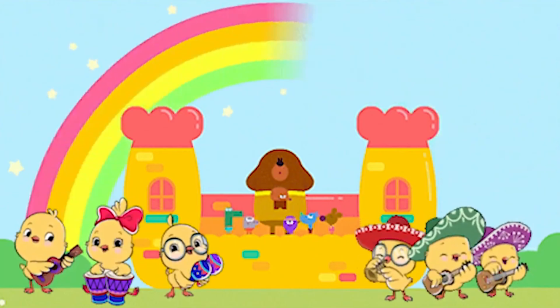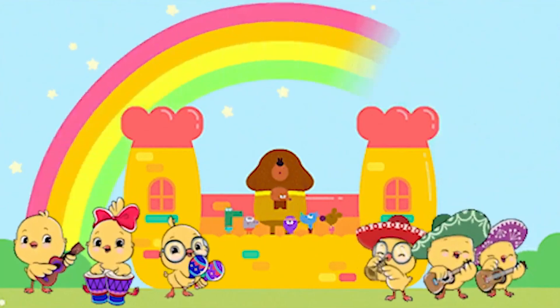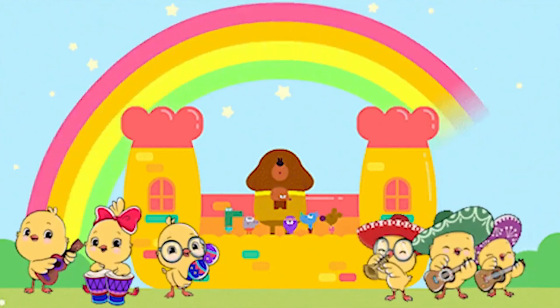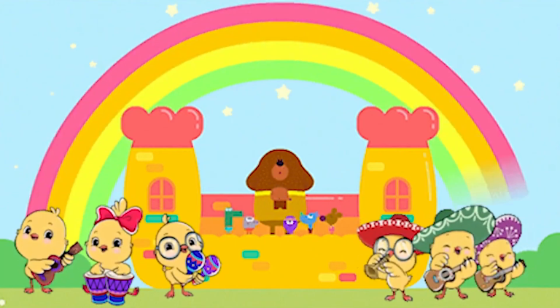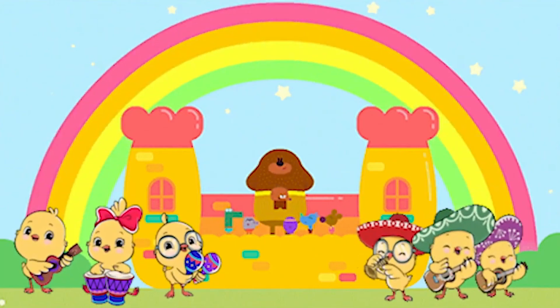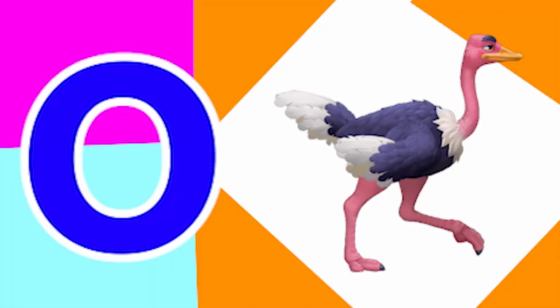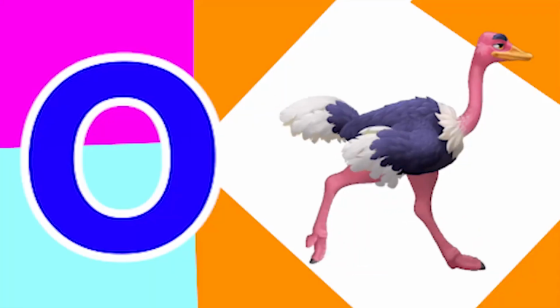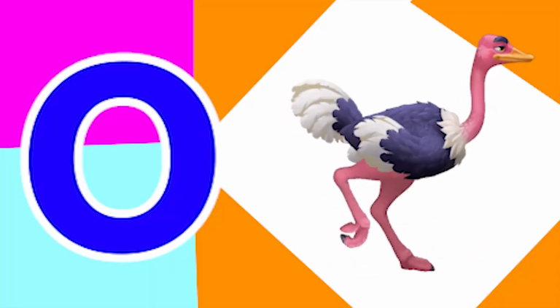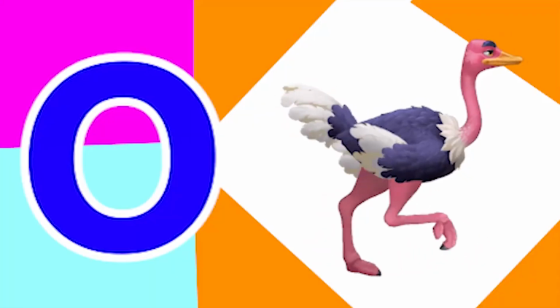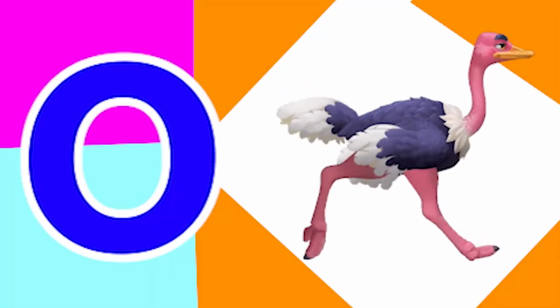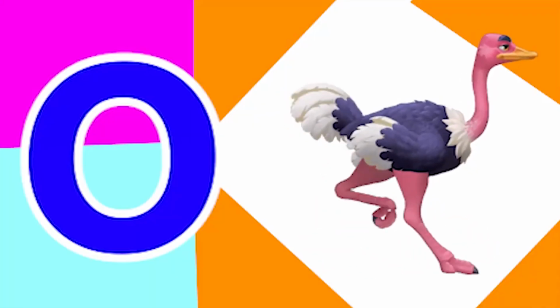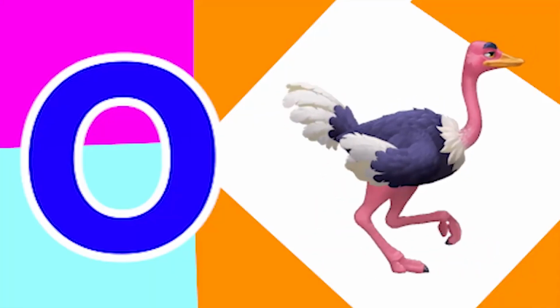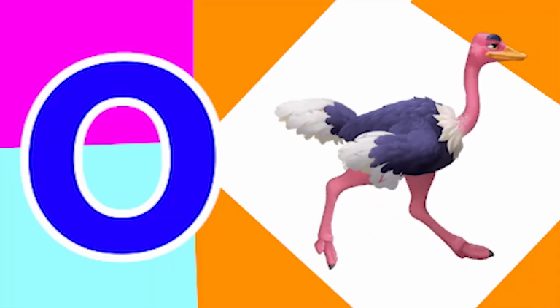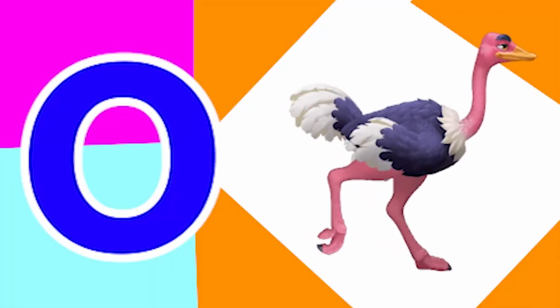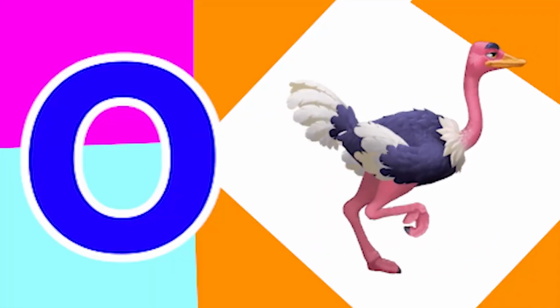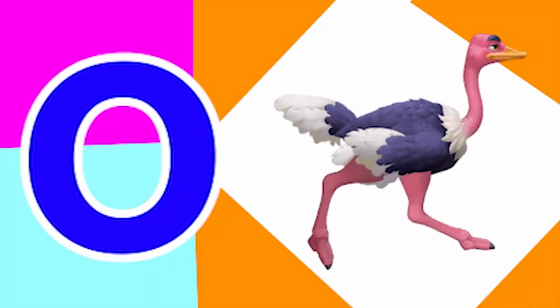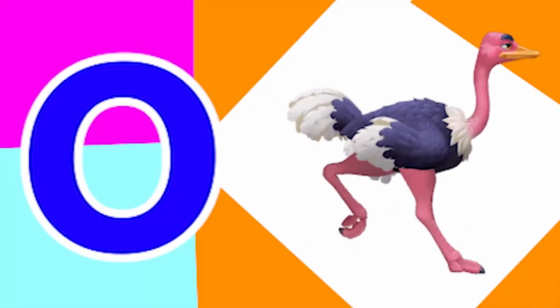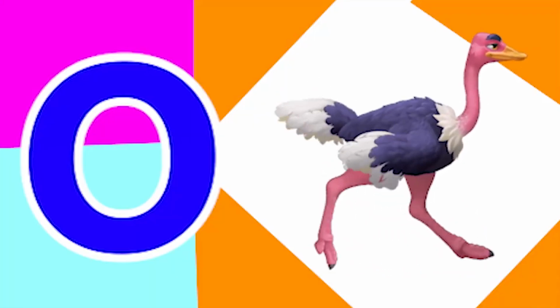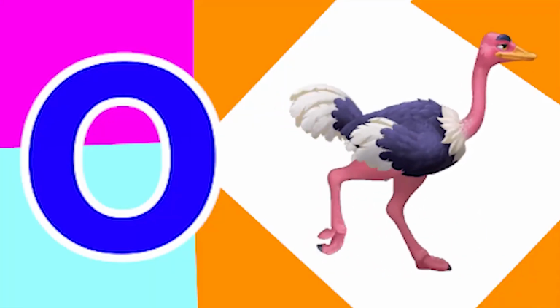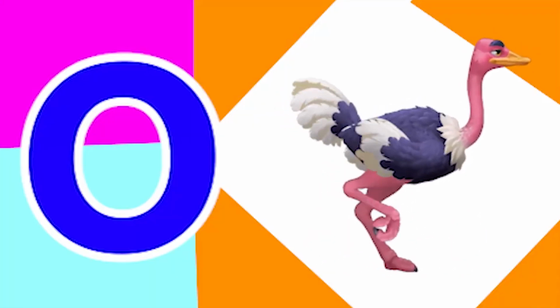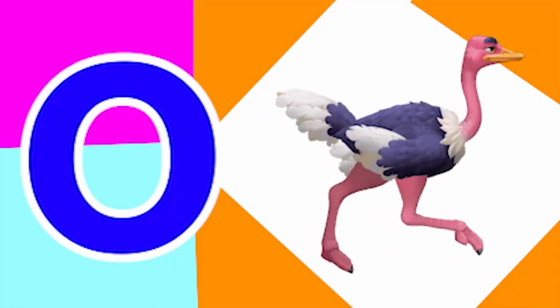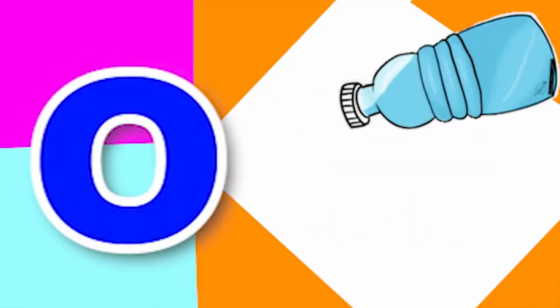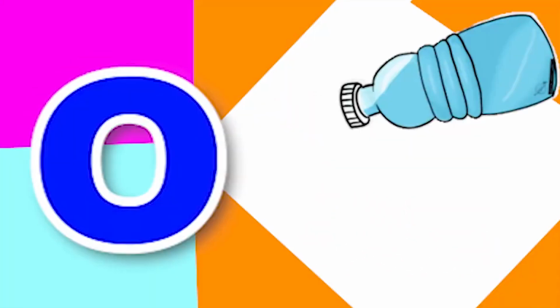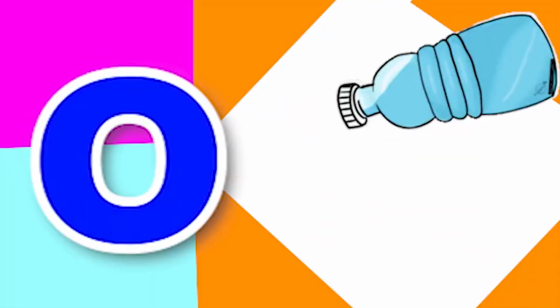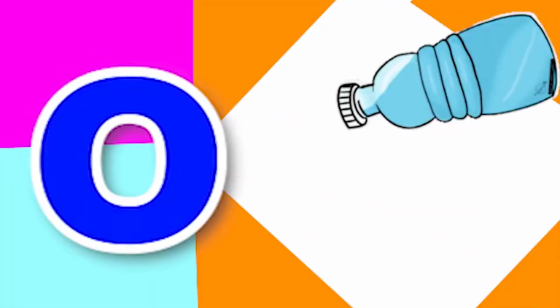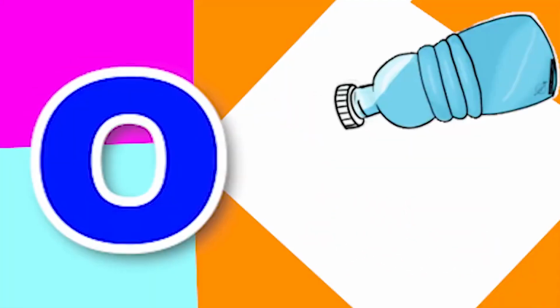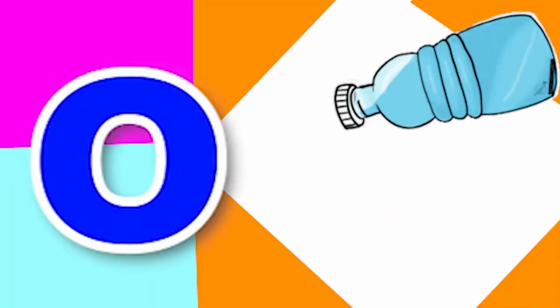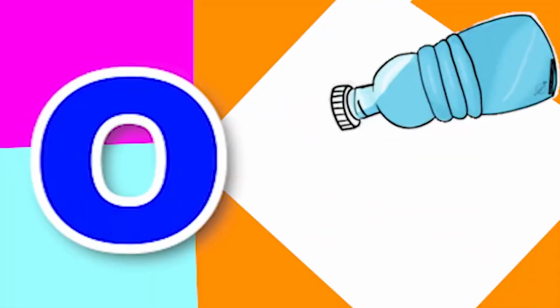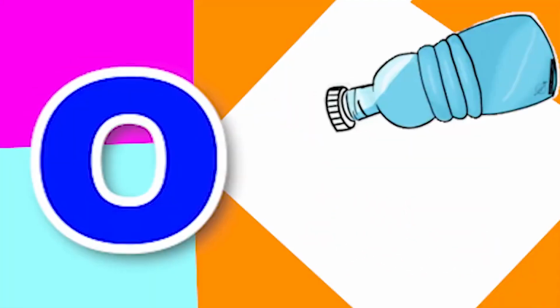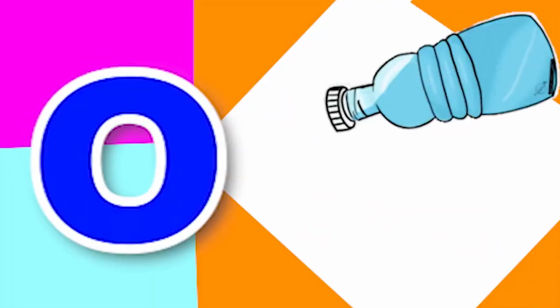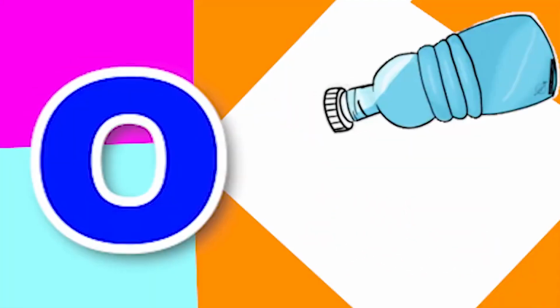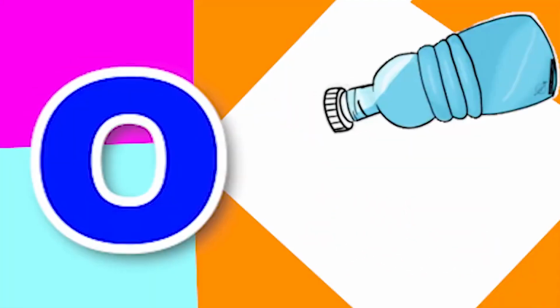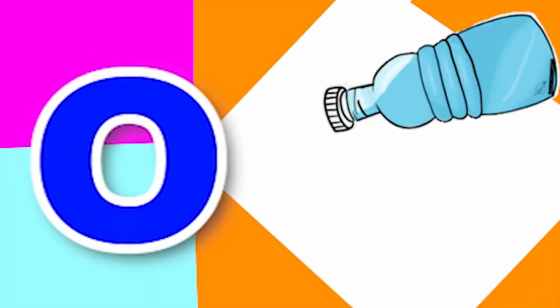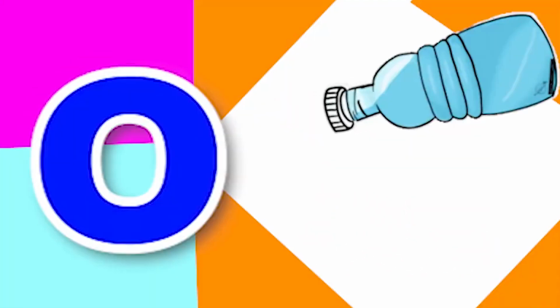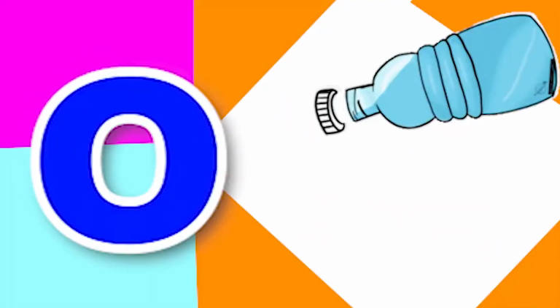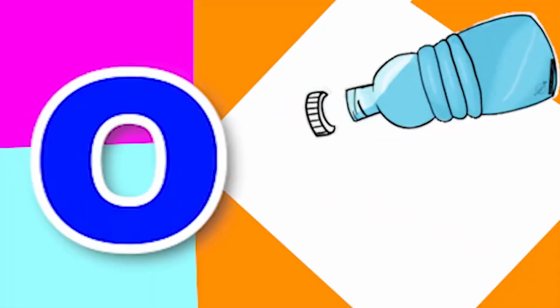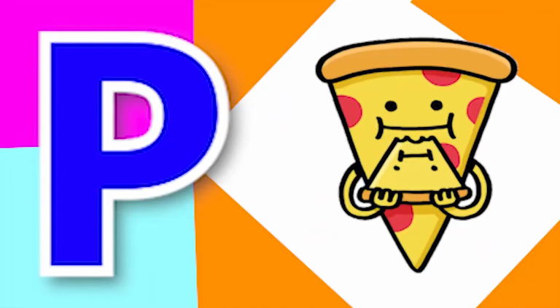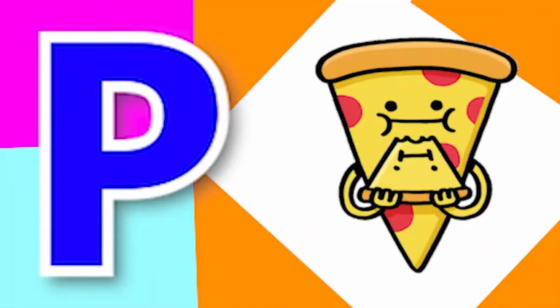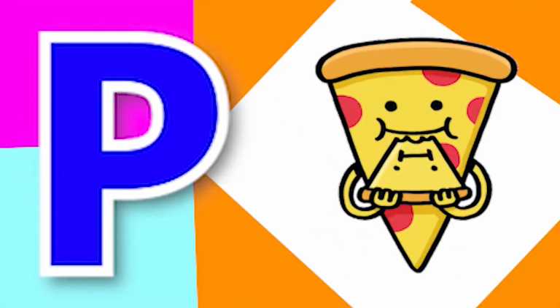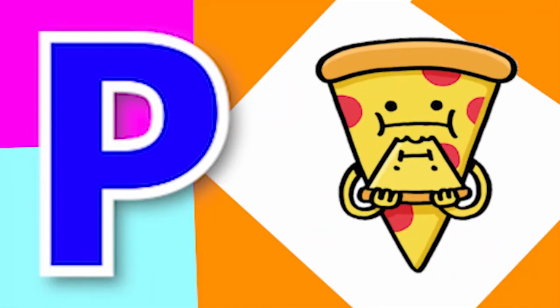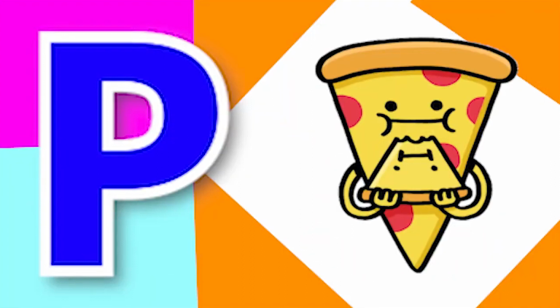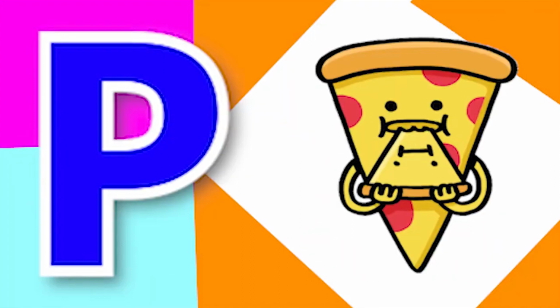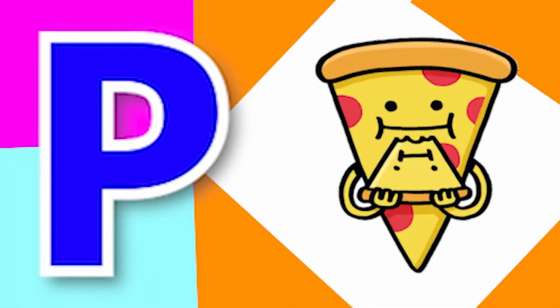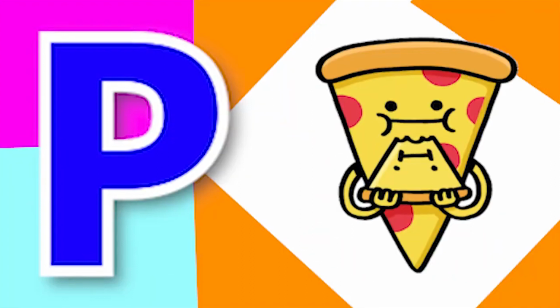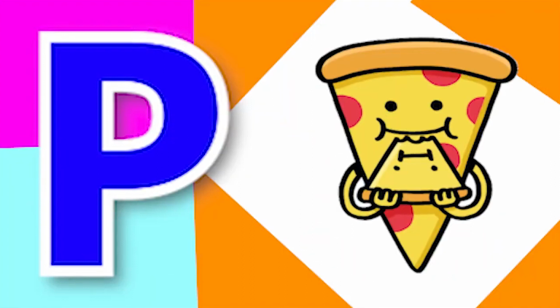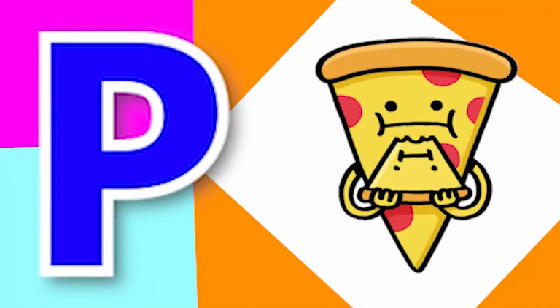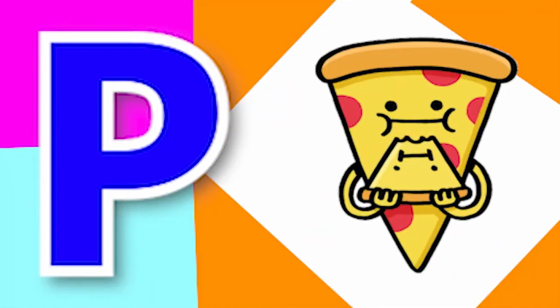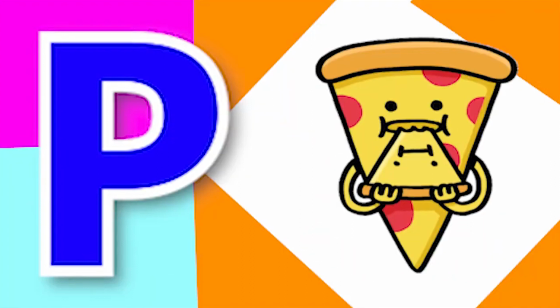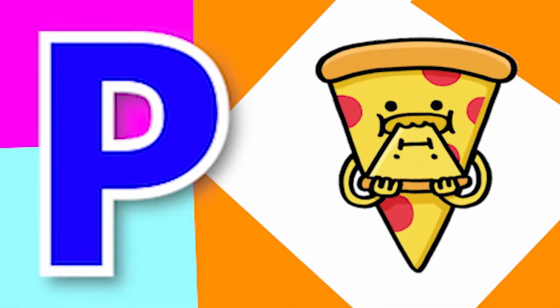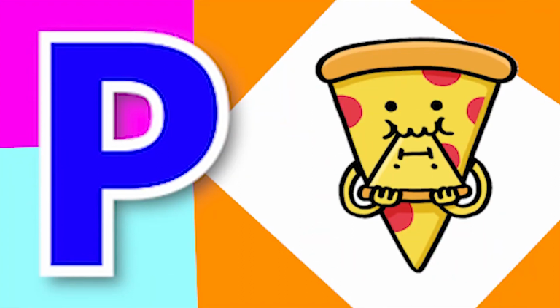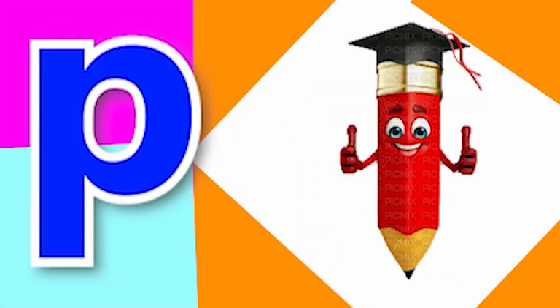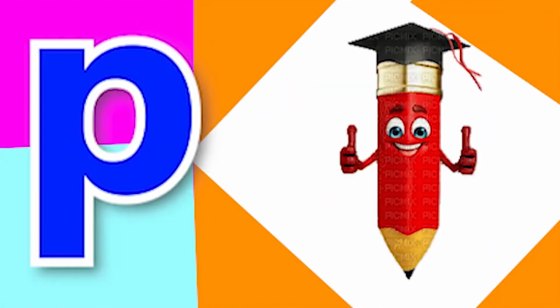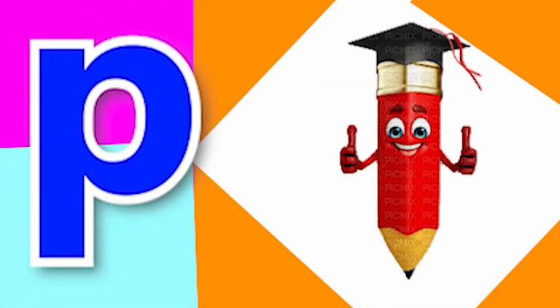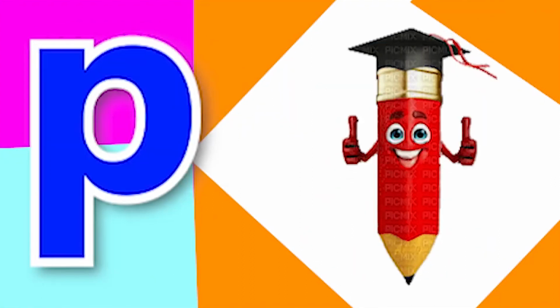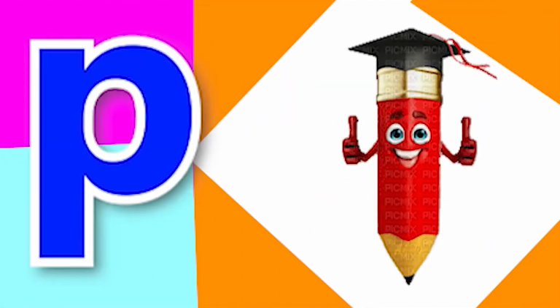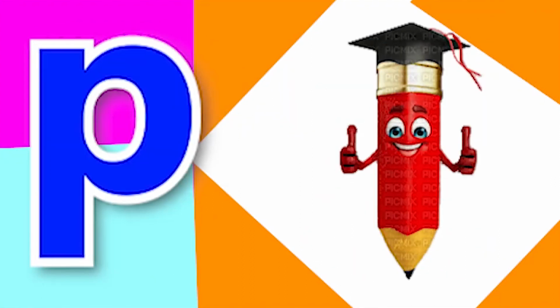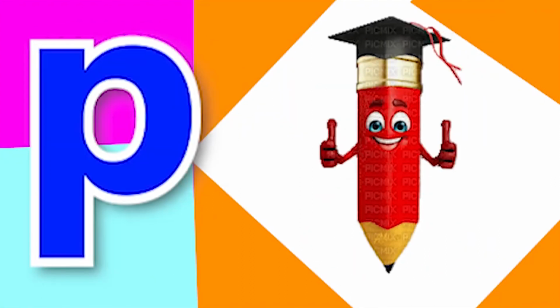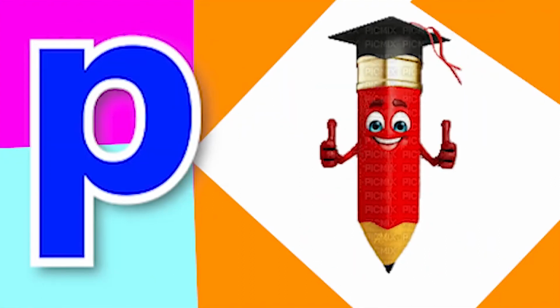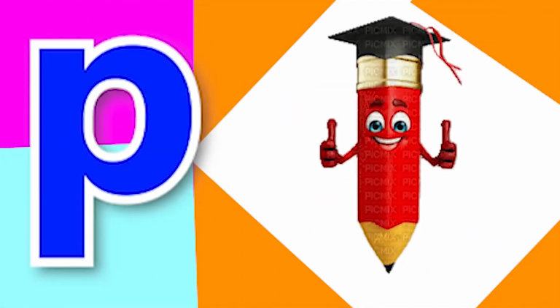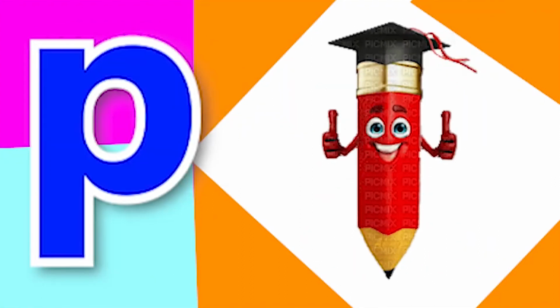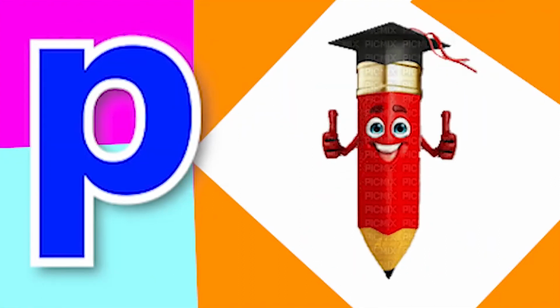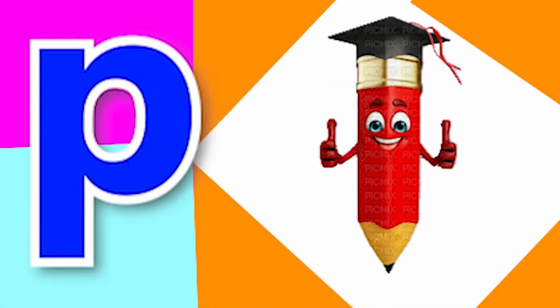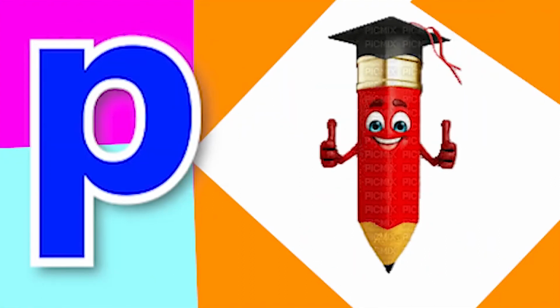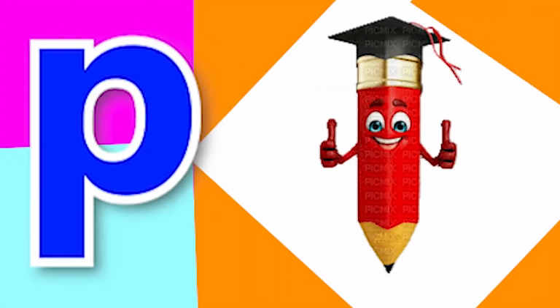O for ostrich, O for oil, P for pizza, P for pencil.